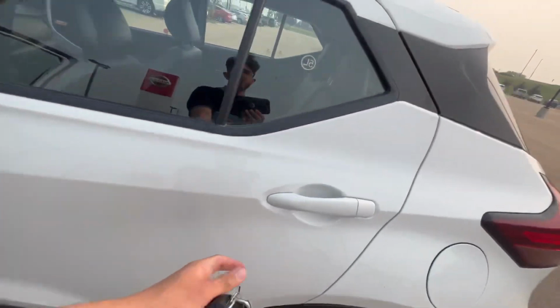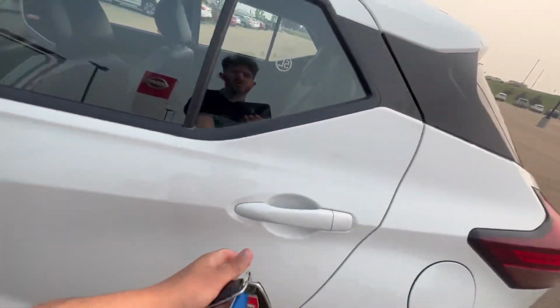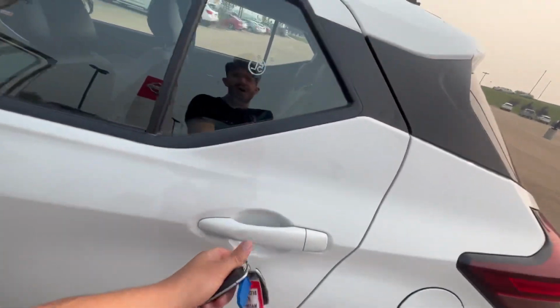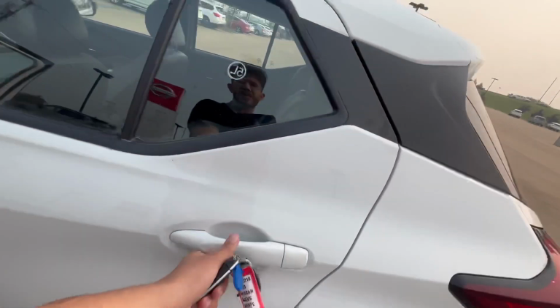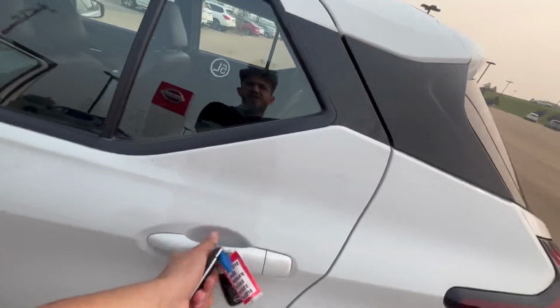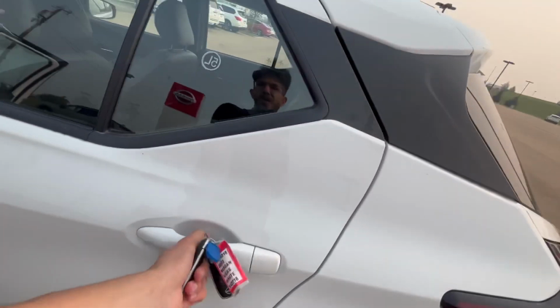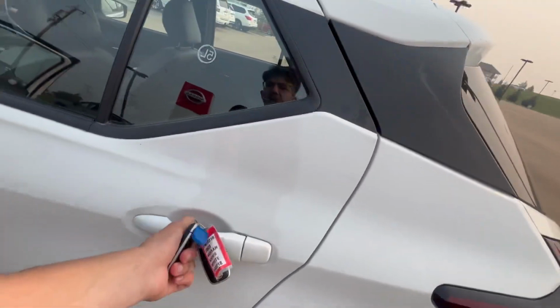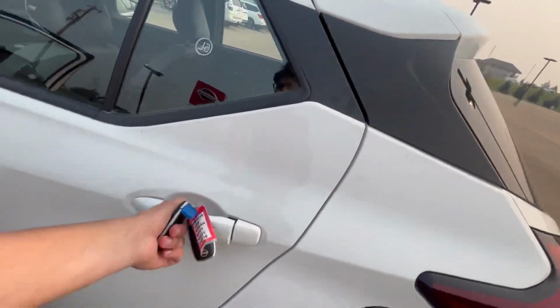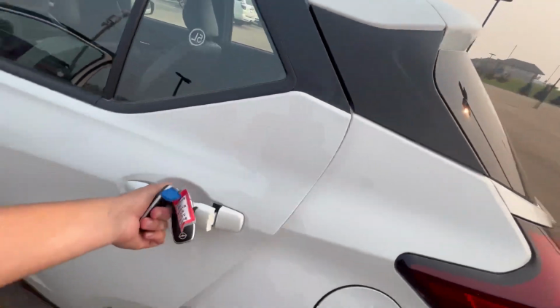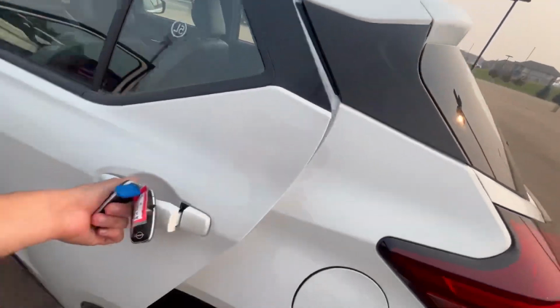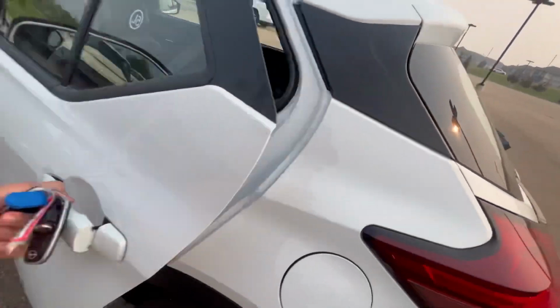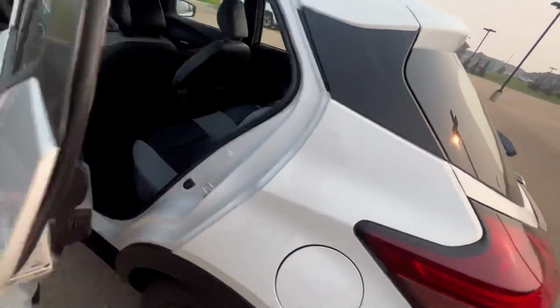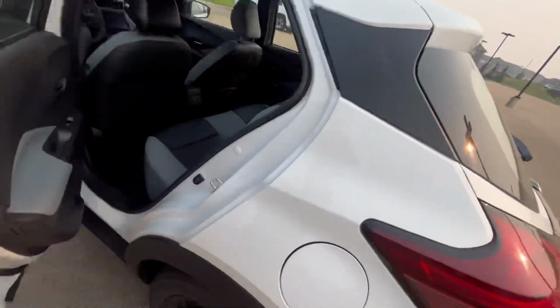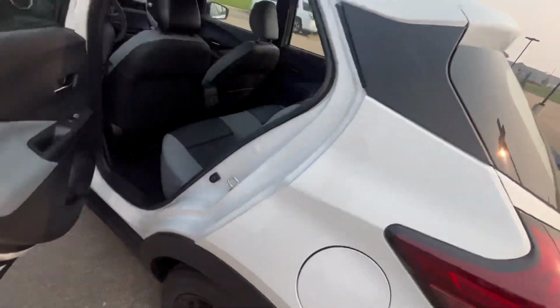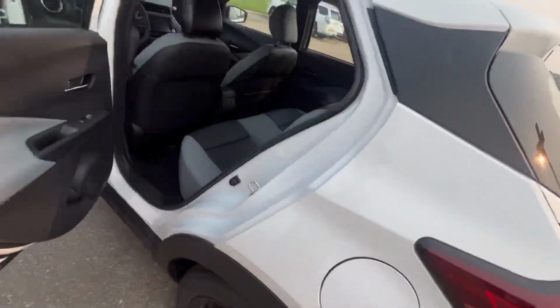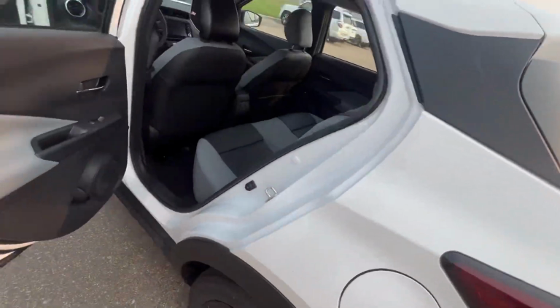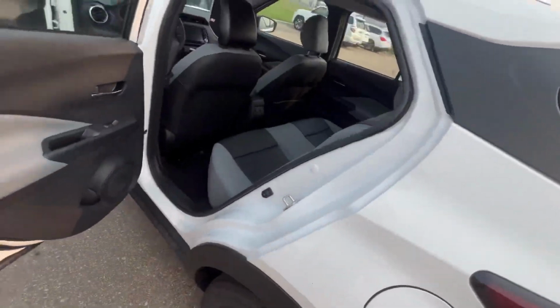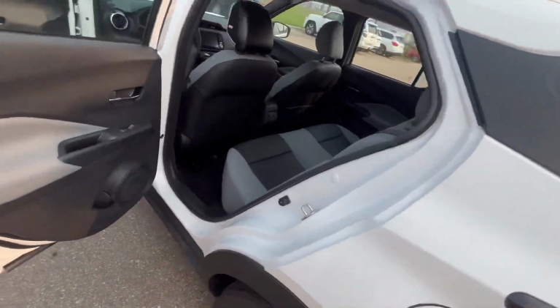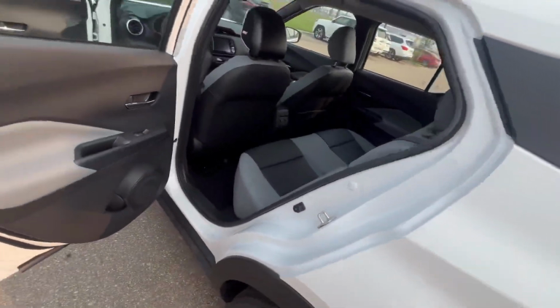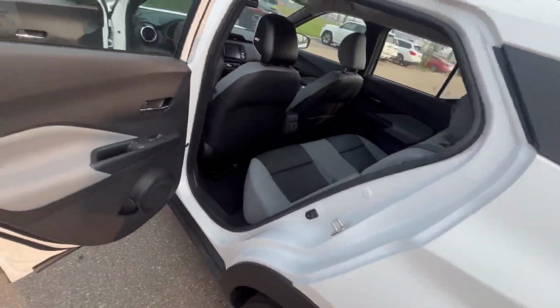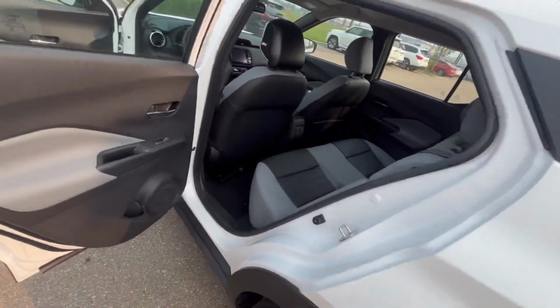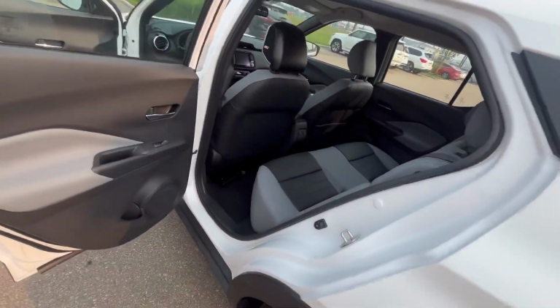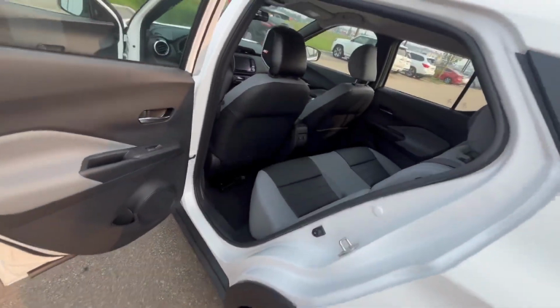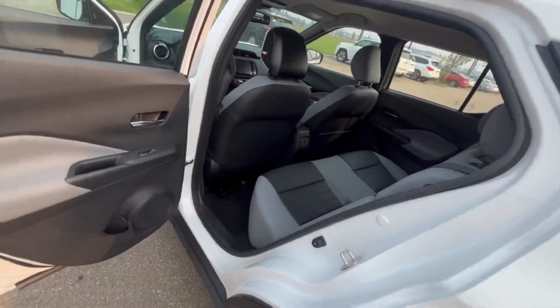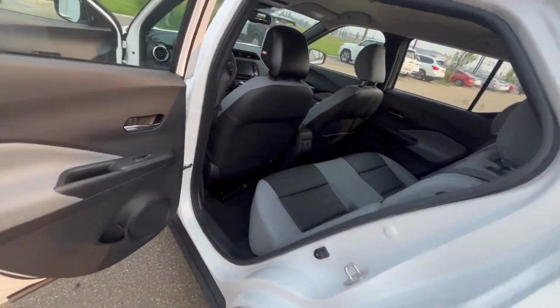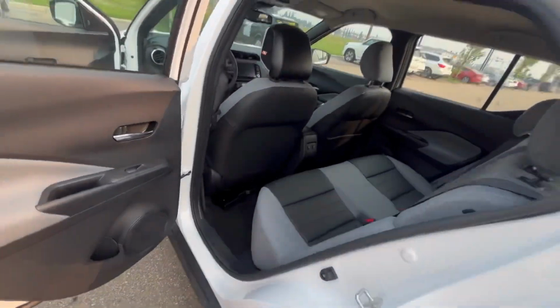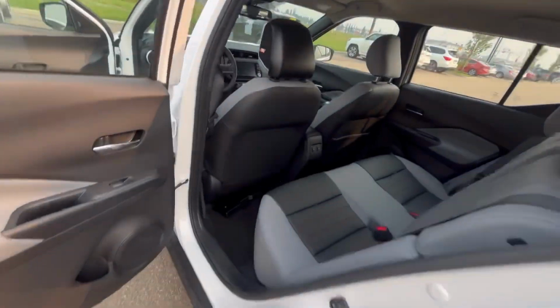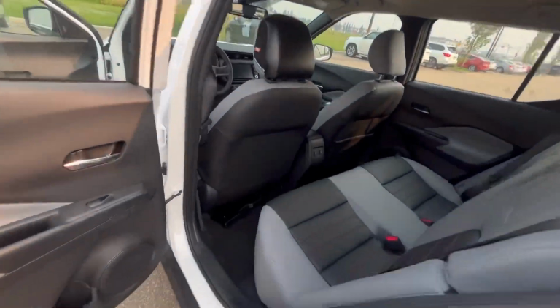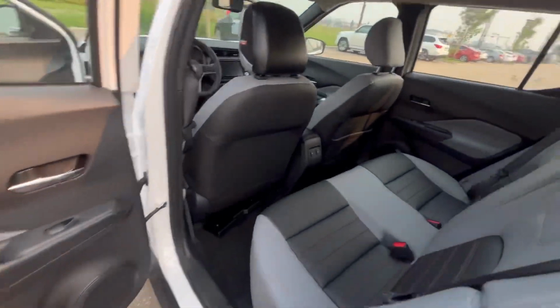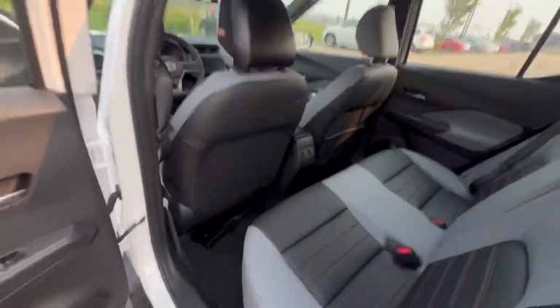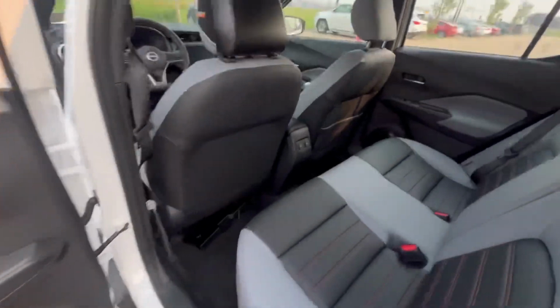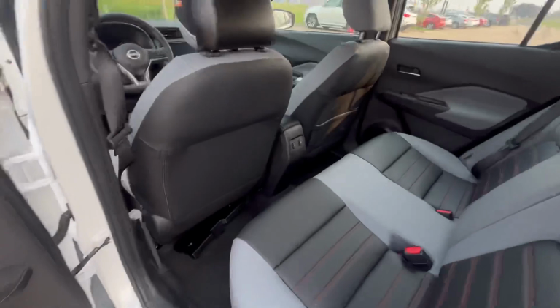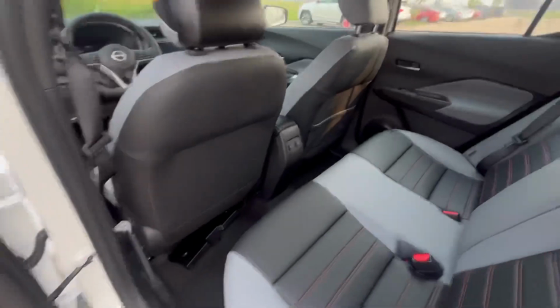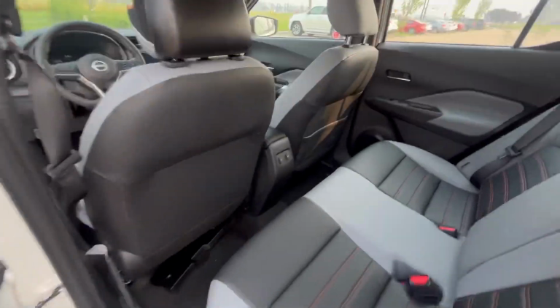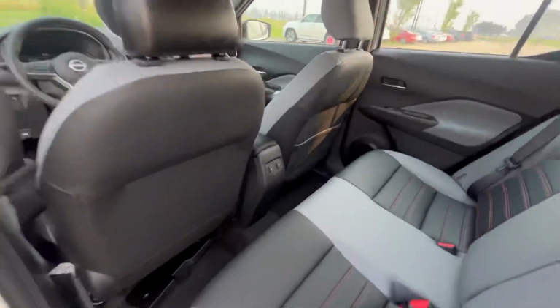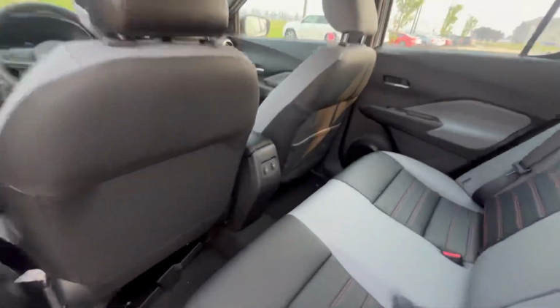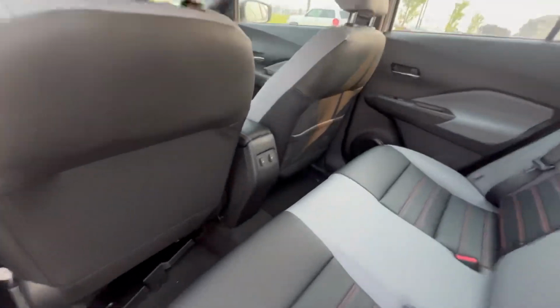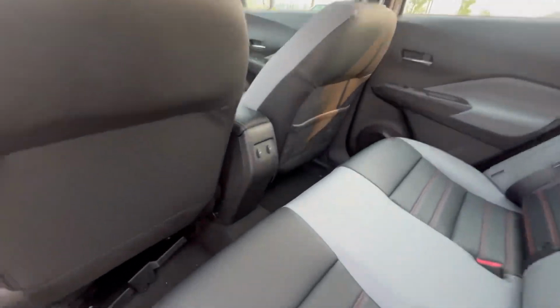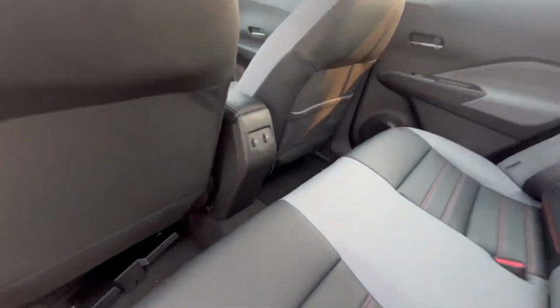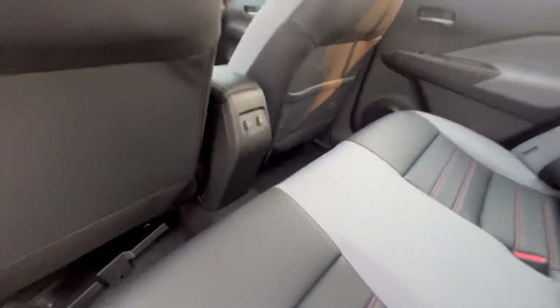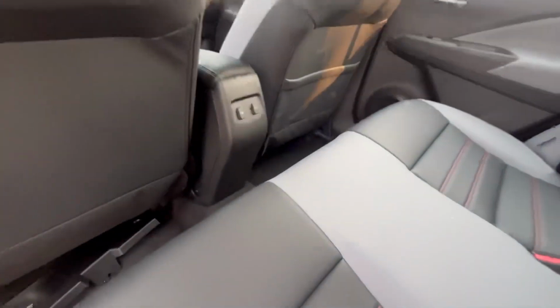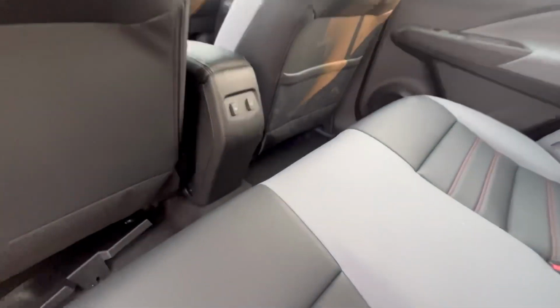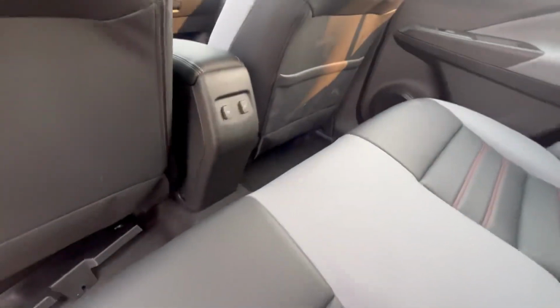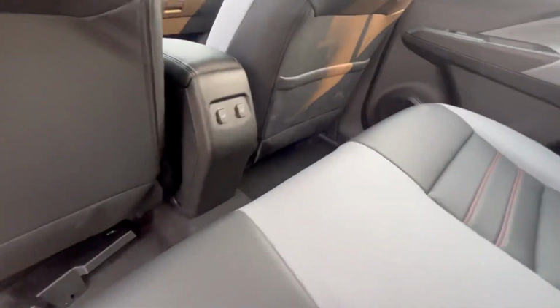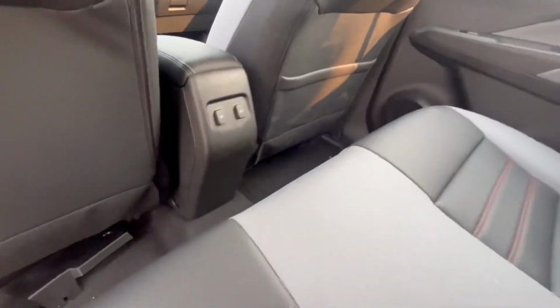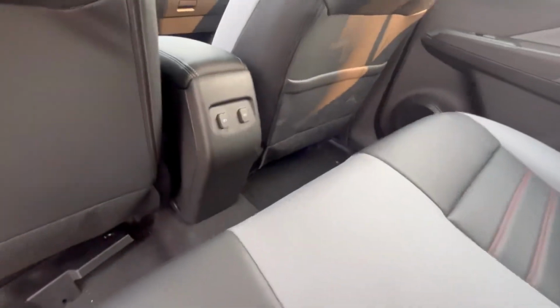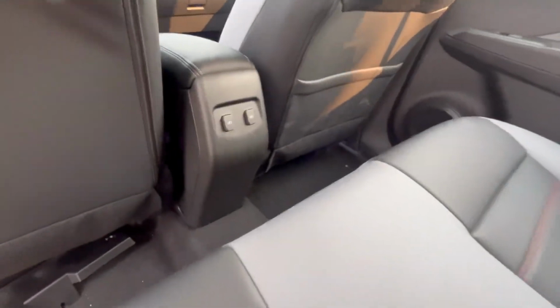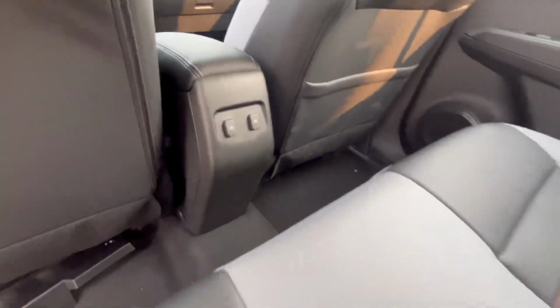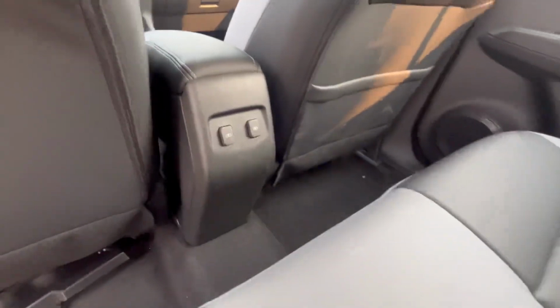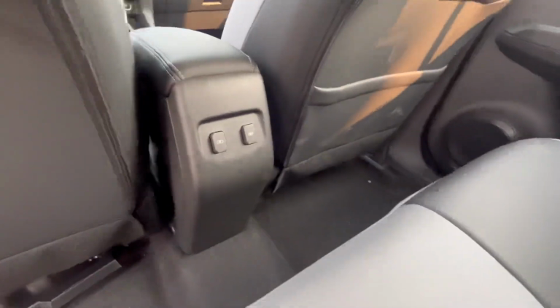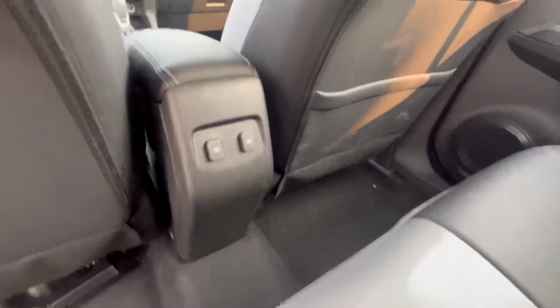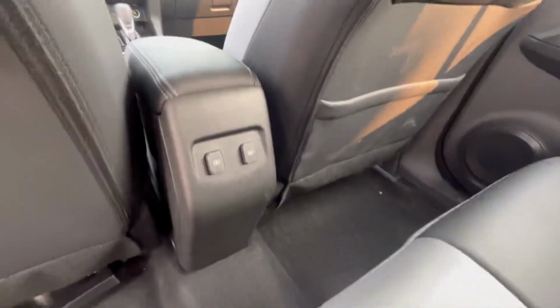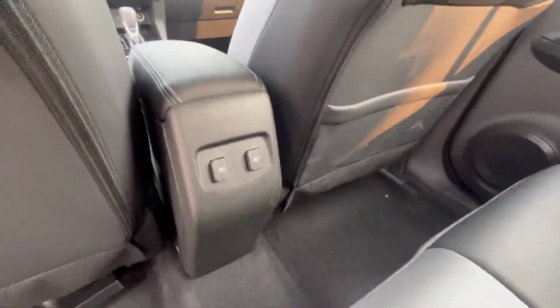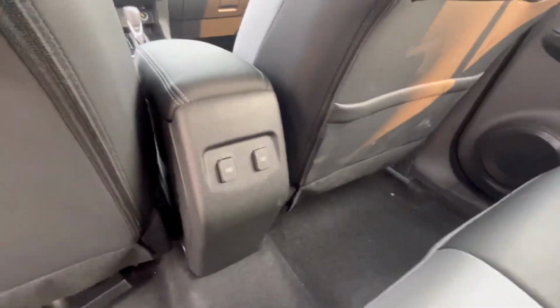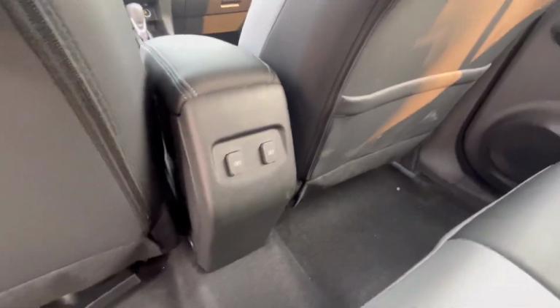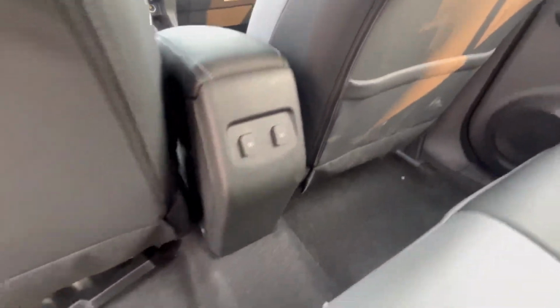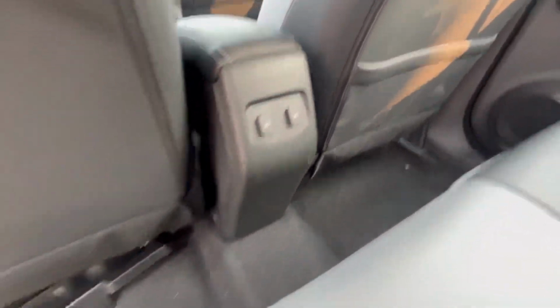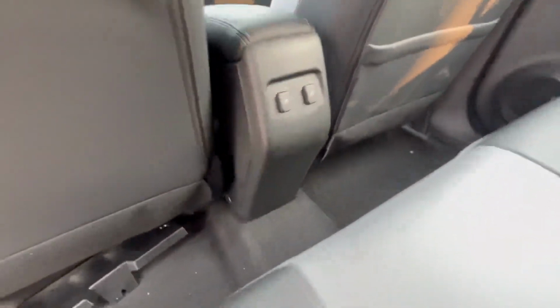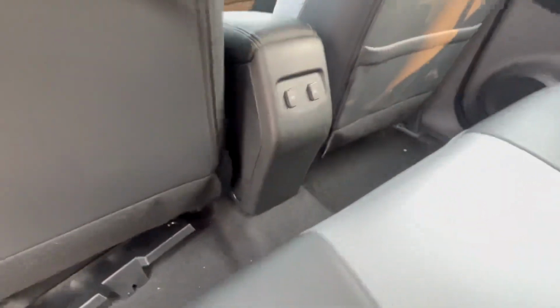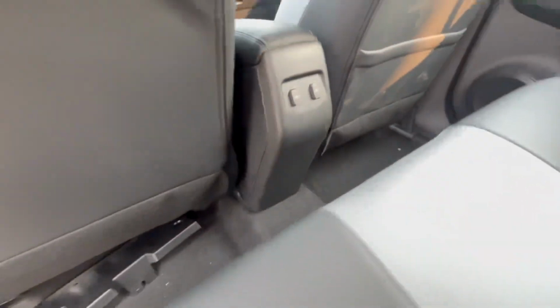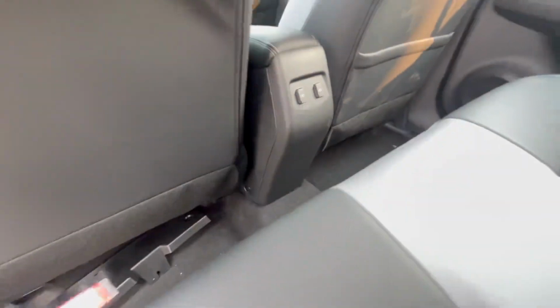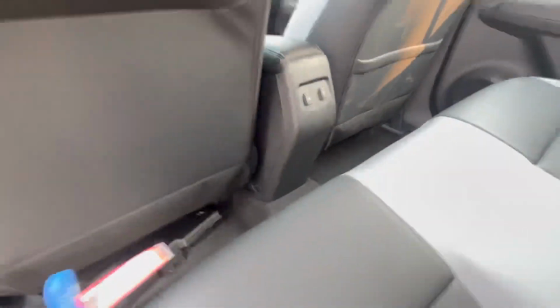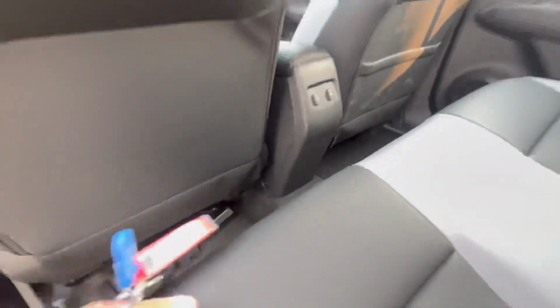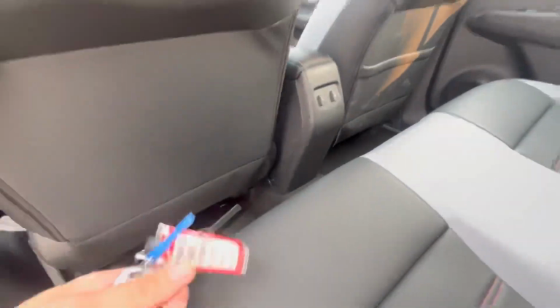You do have plenty of space even though it's a hatchback — an exceptional amount of space with two charging ports in the back.